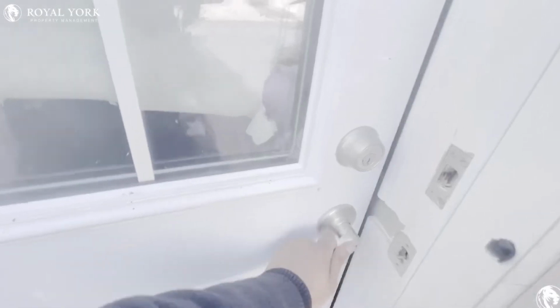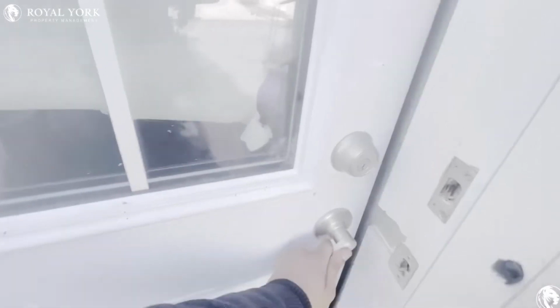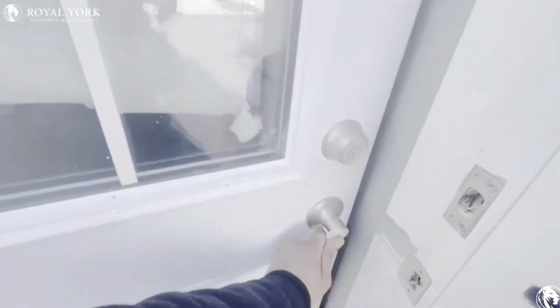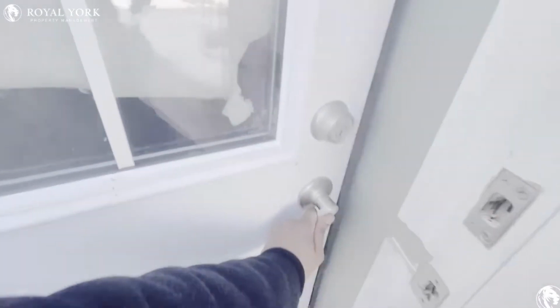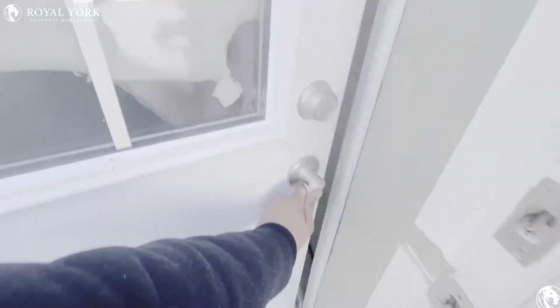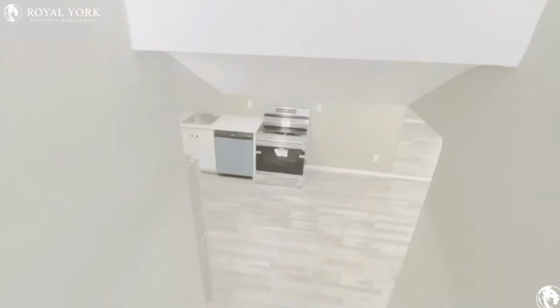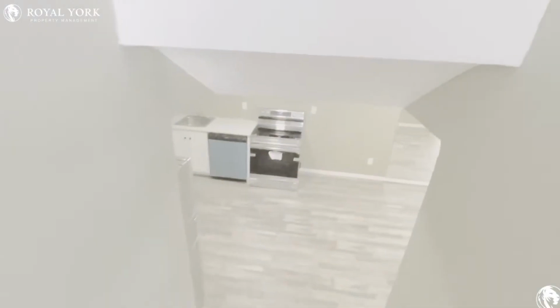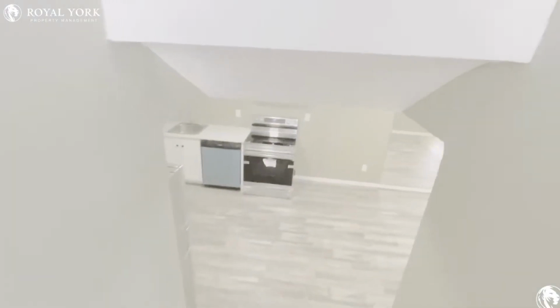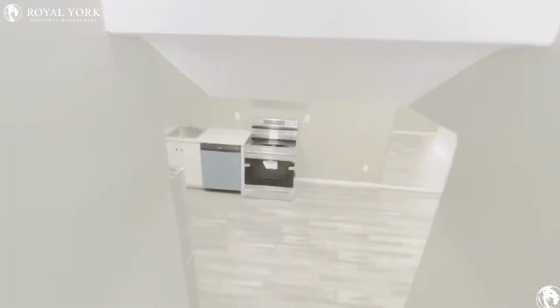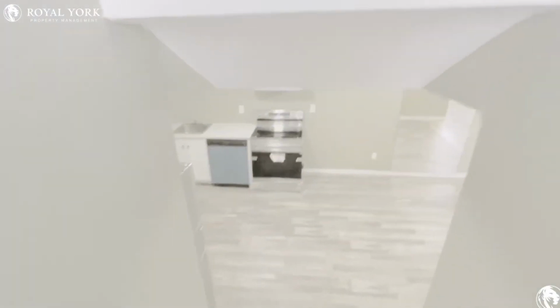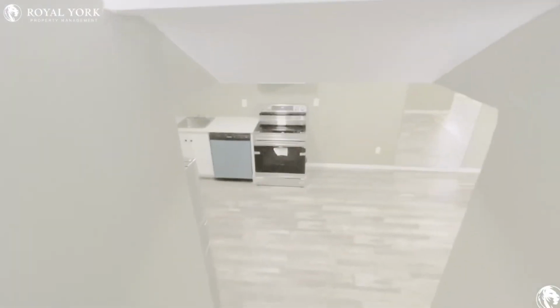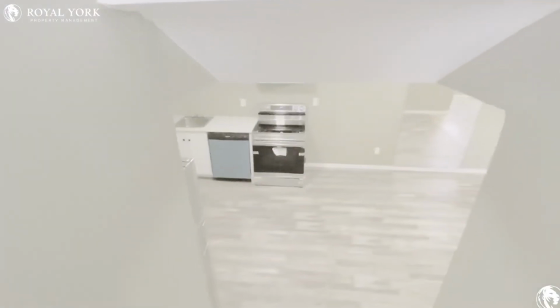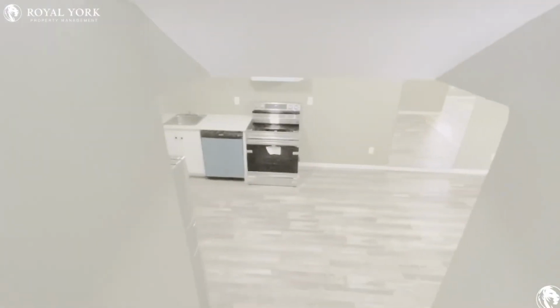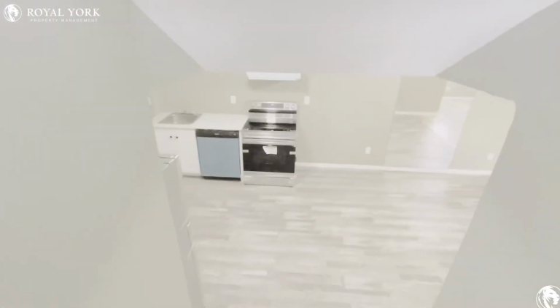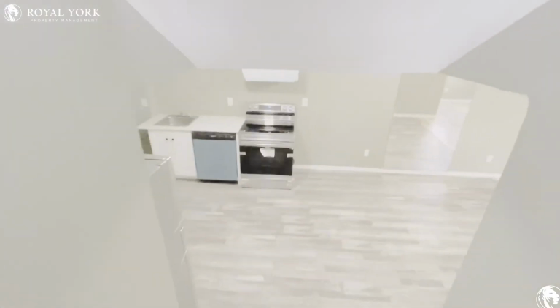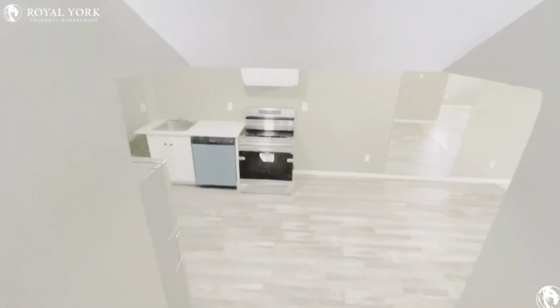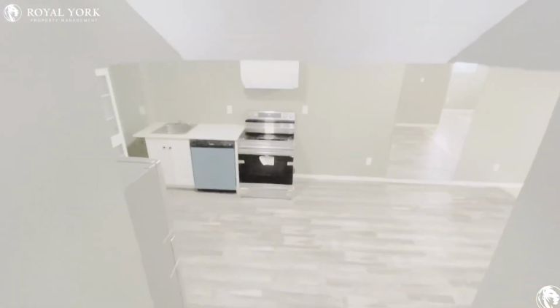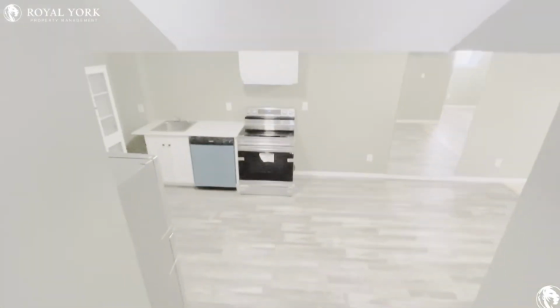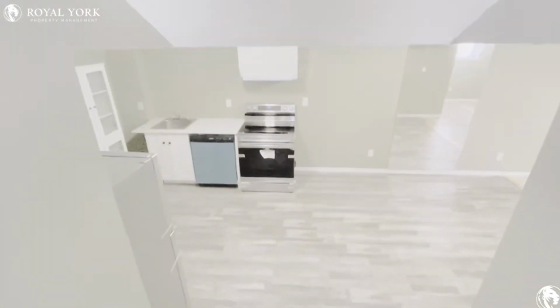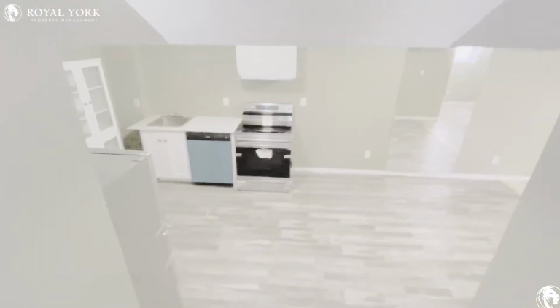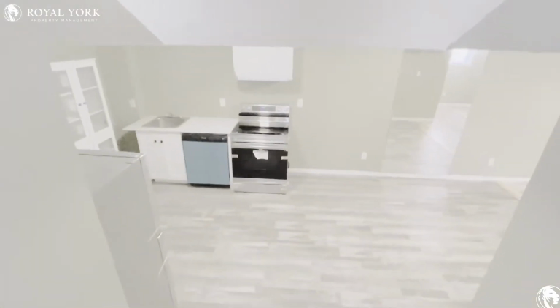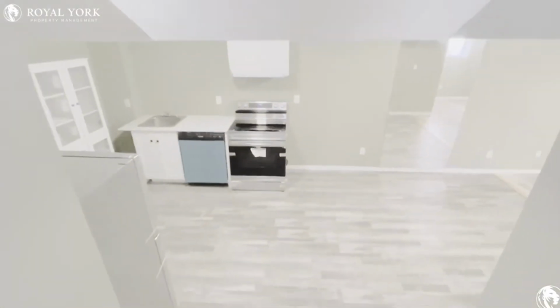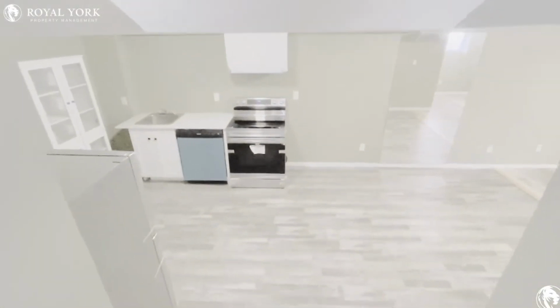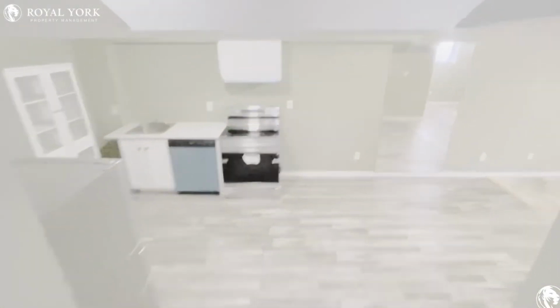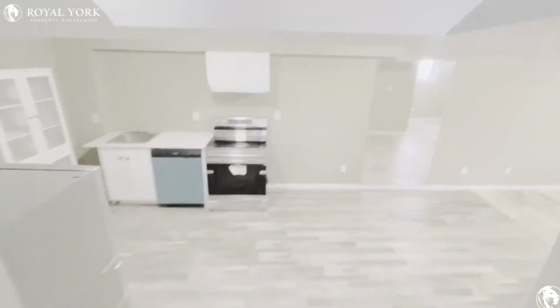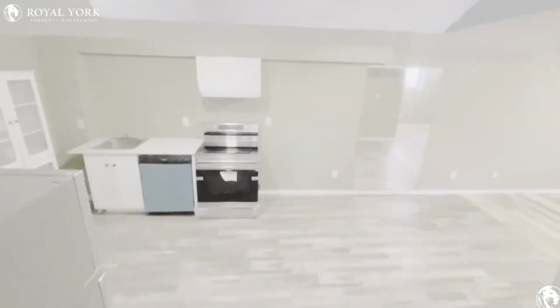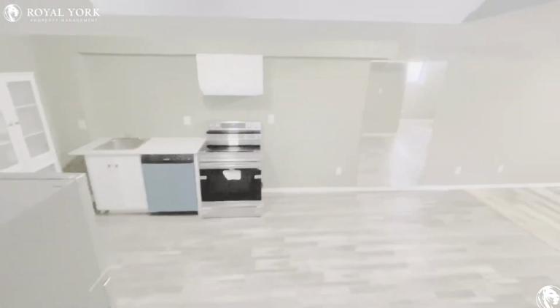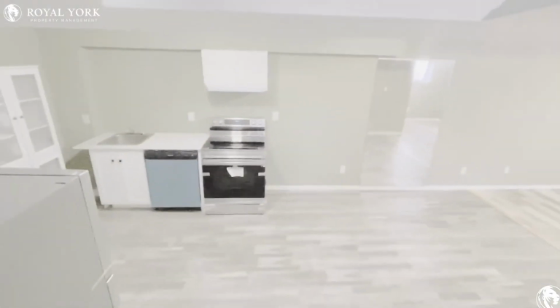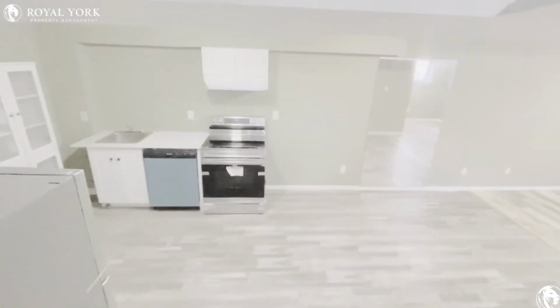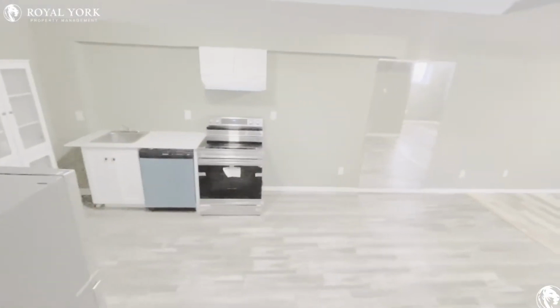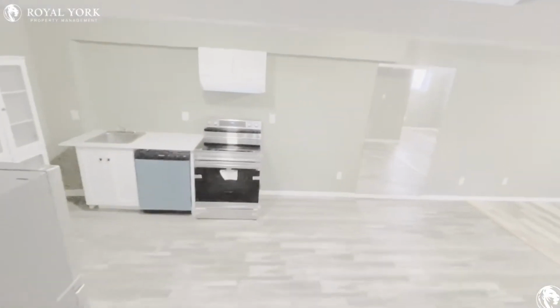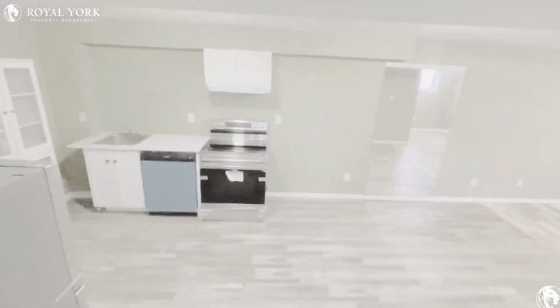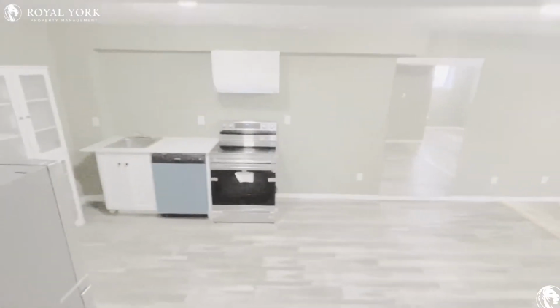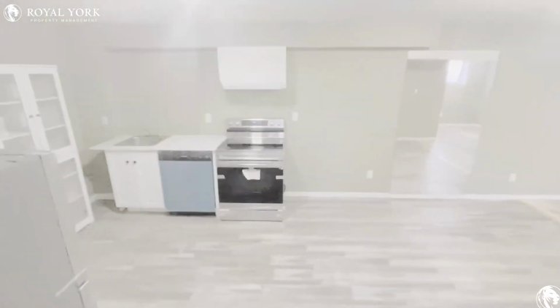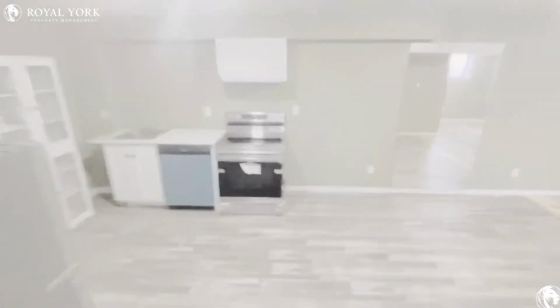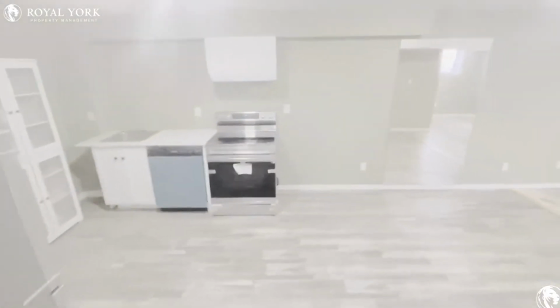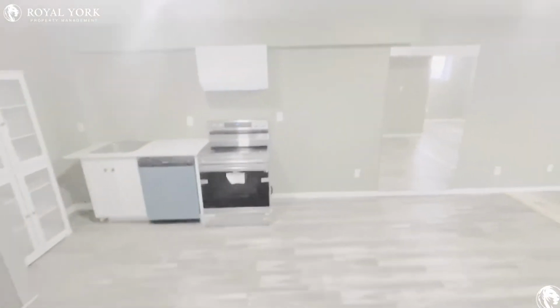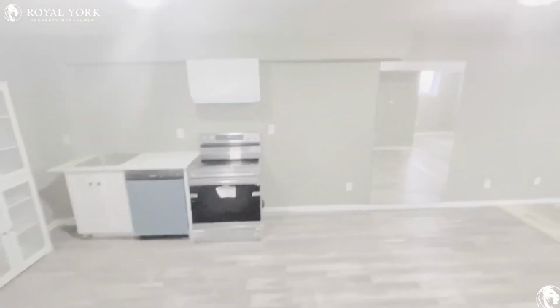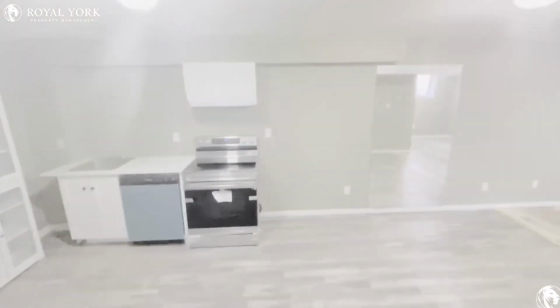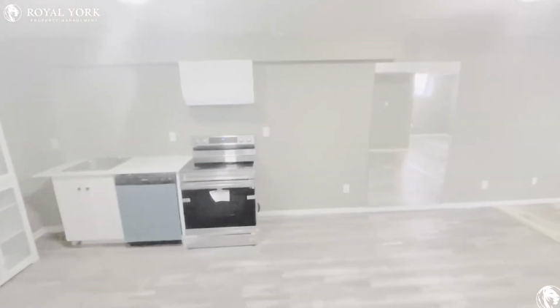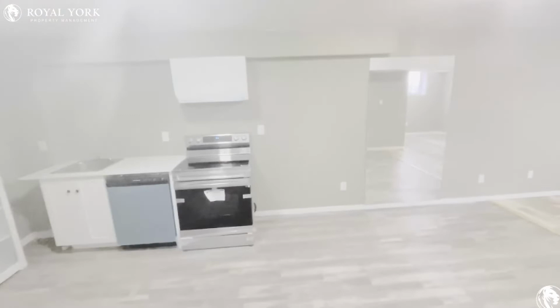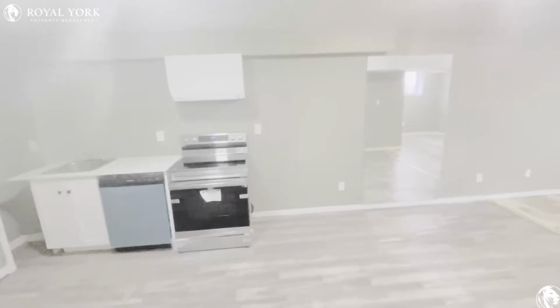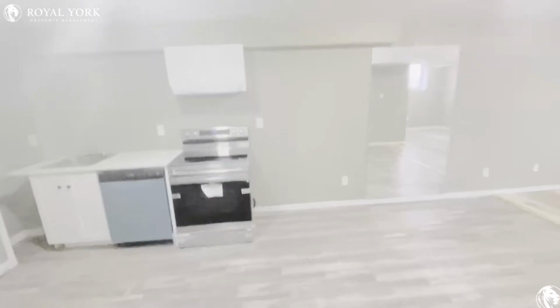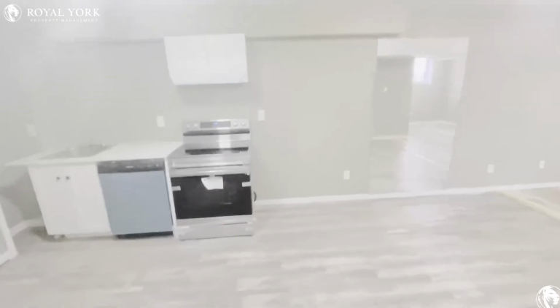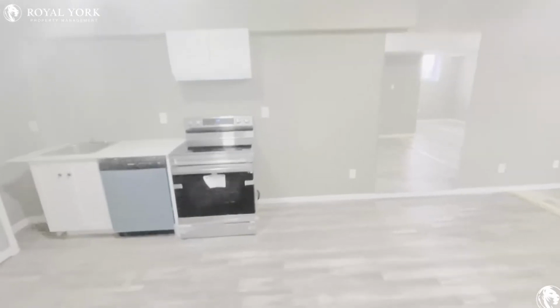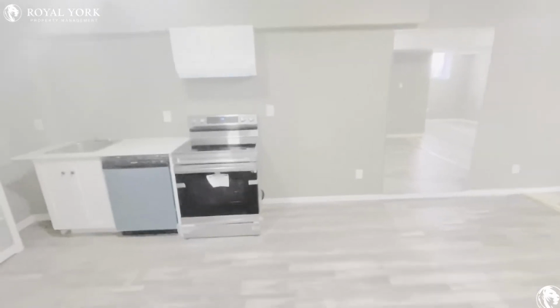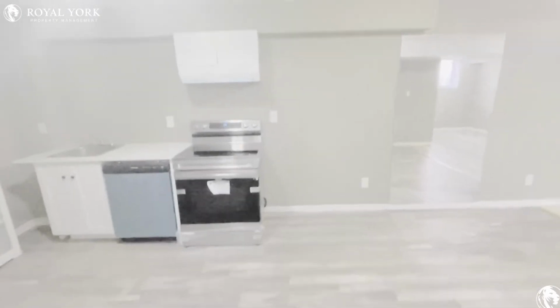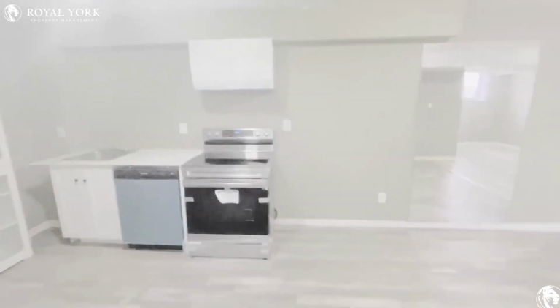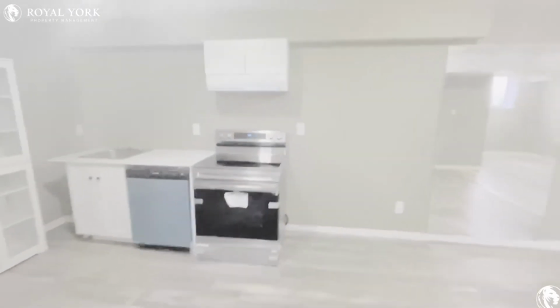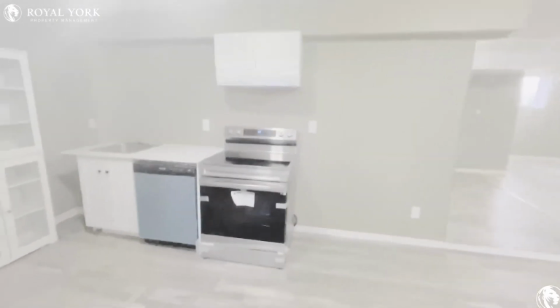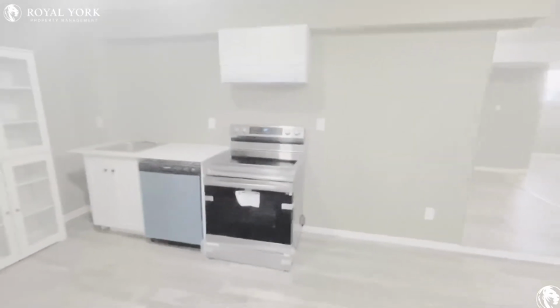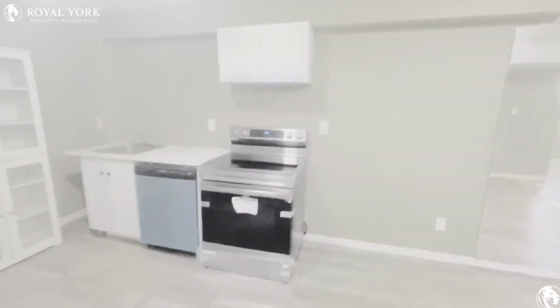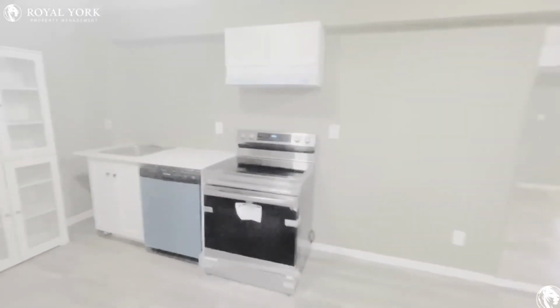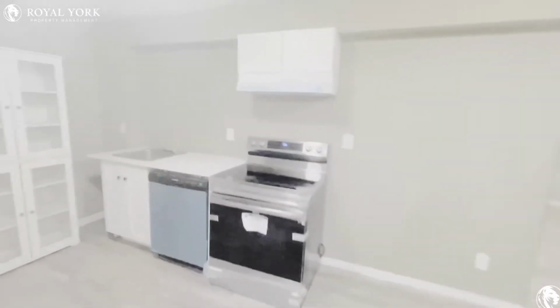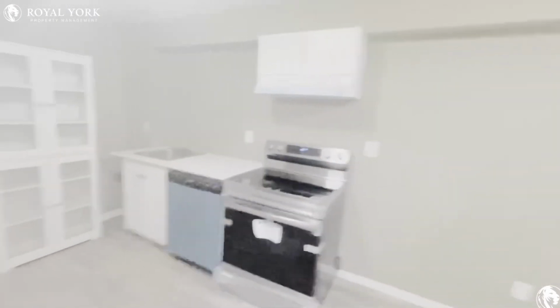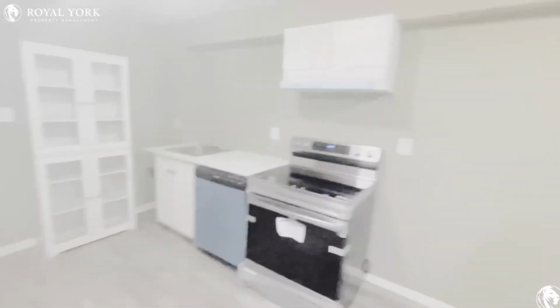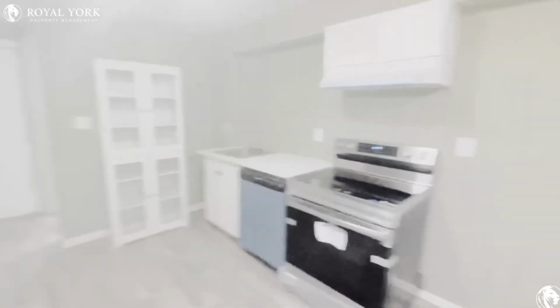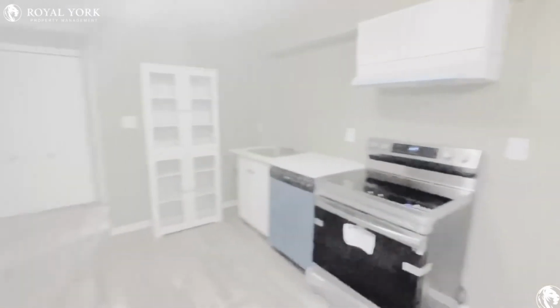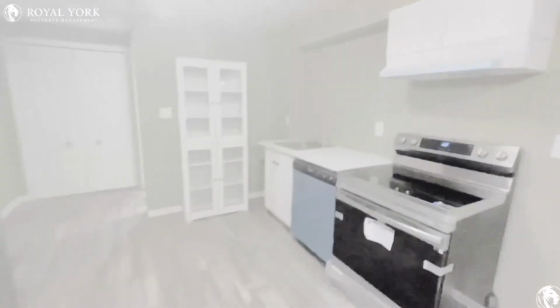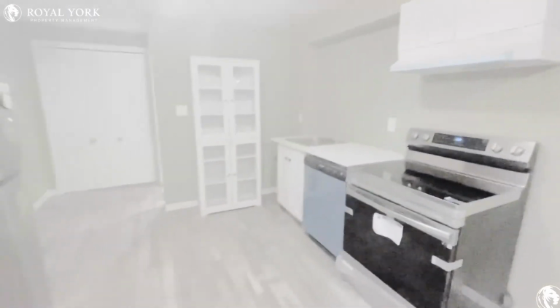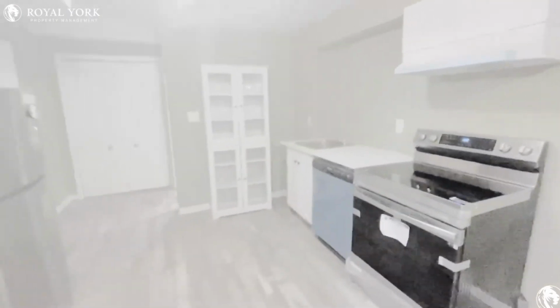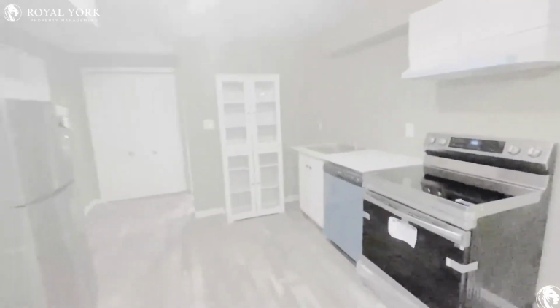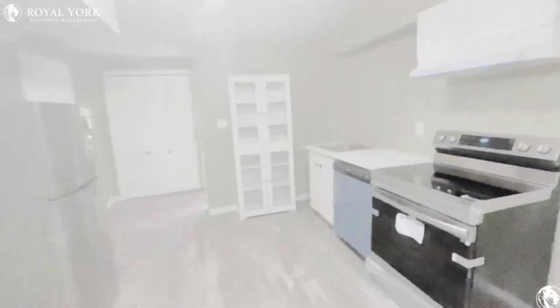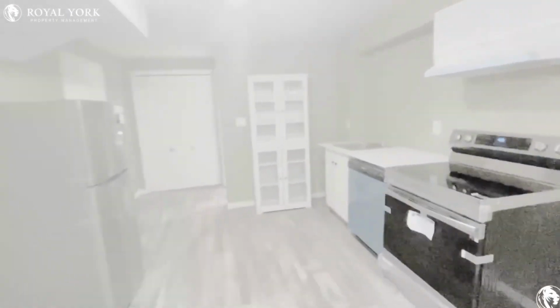Hello! We're going to be looking at unit 2, which is the basement. This is a basement studio apartment.